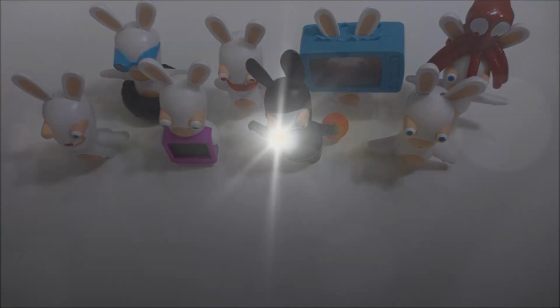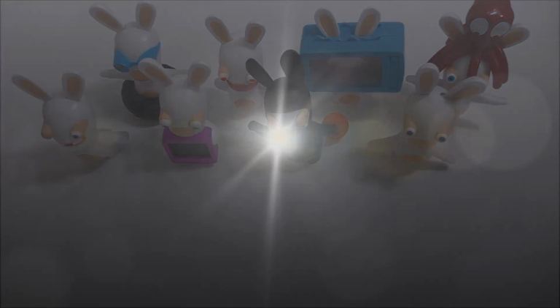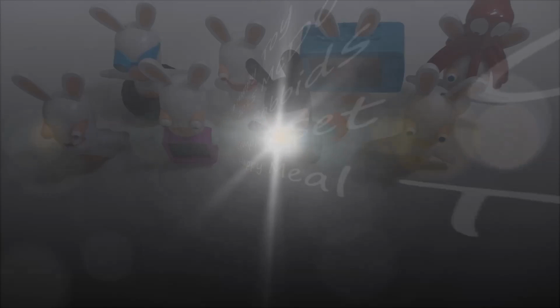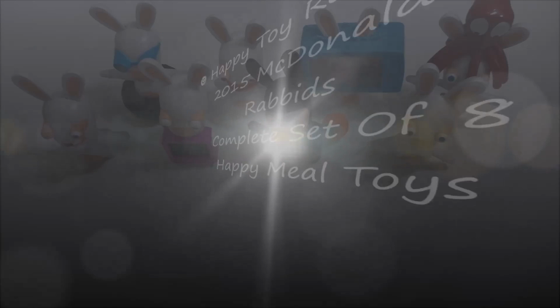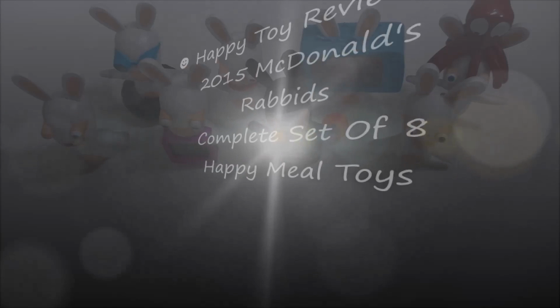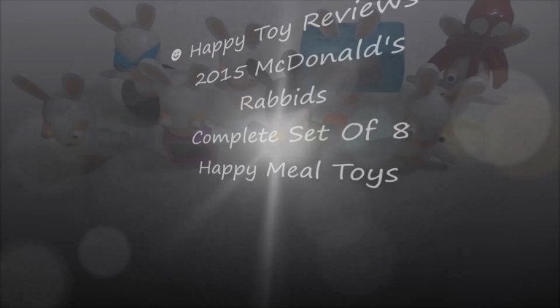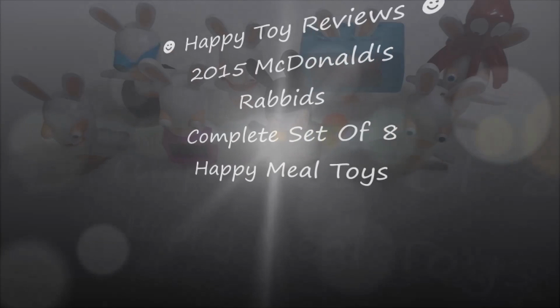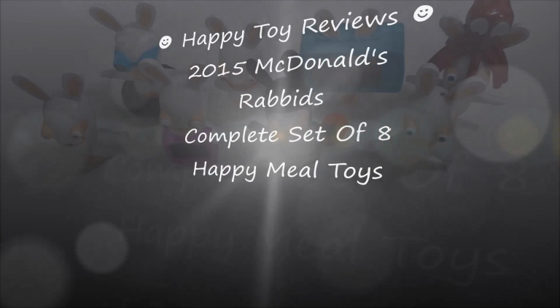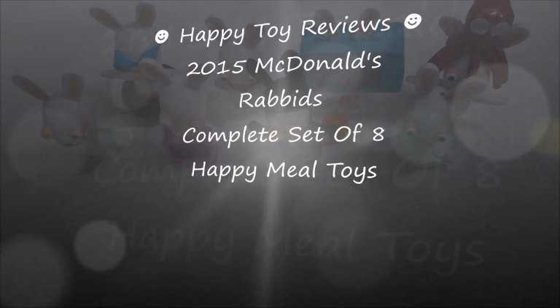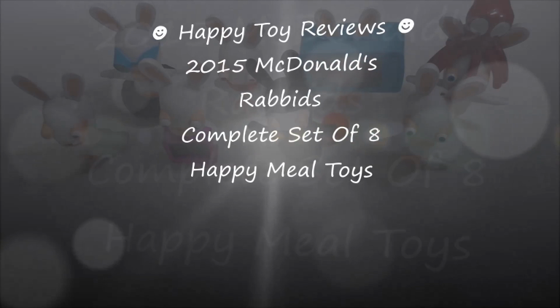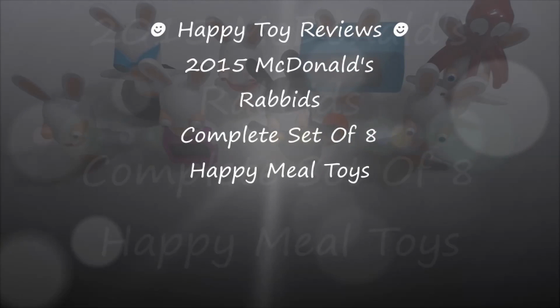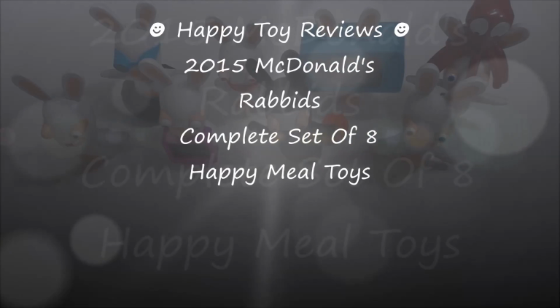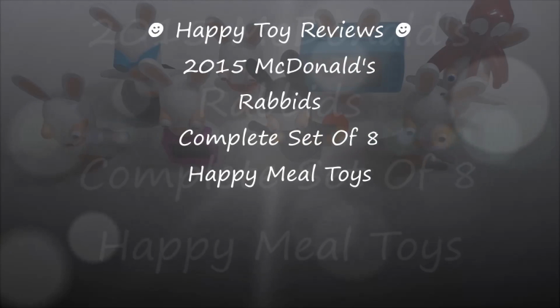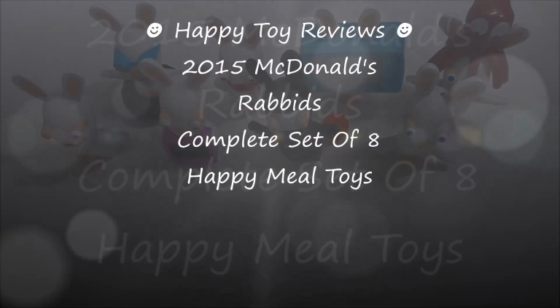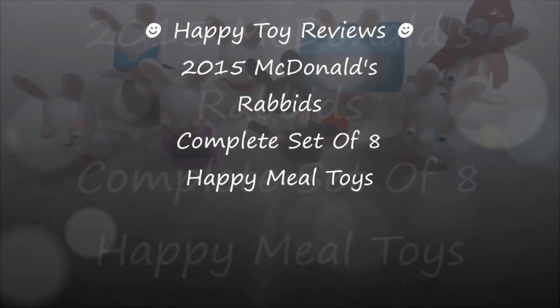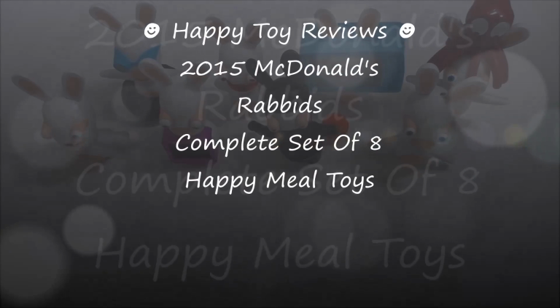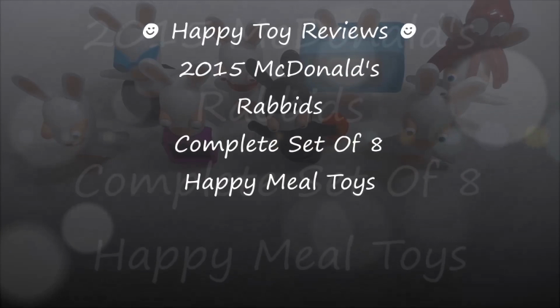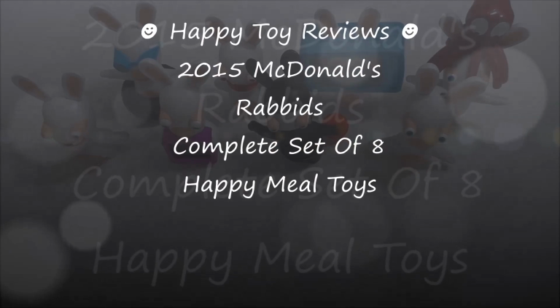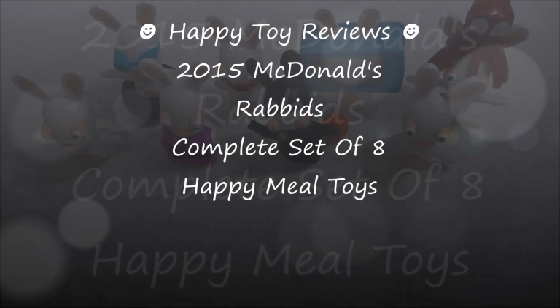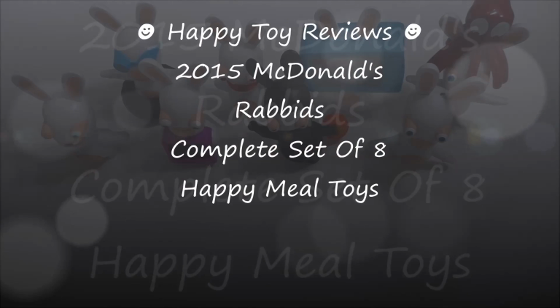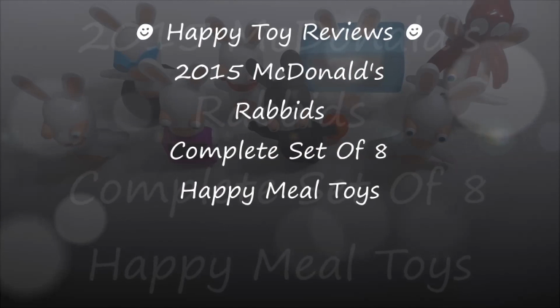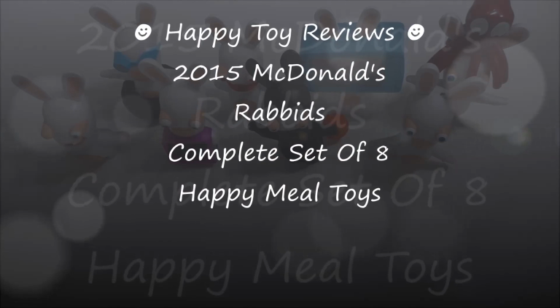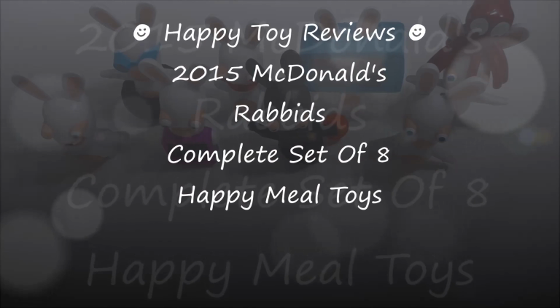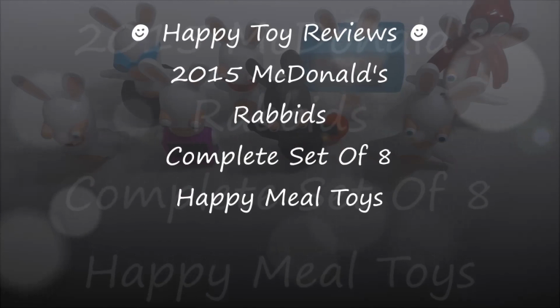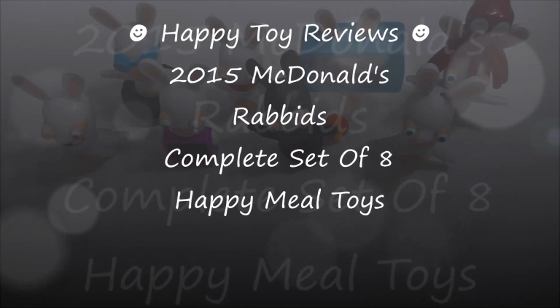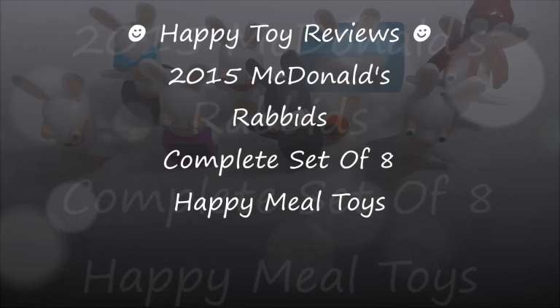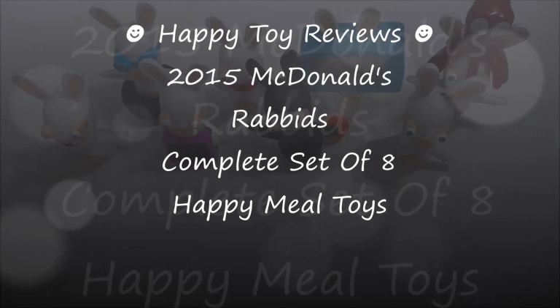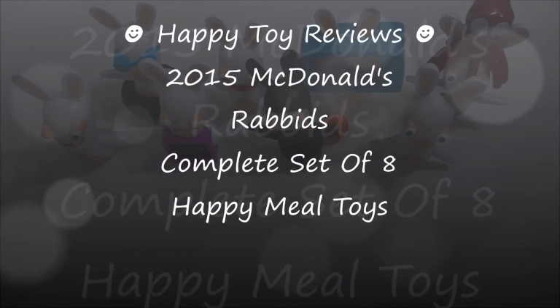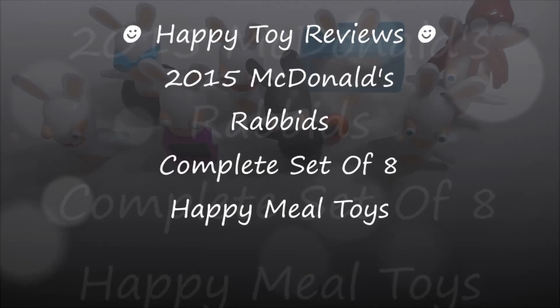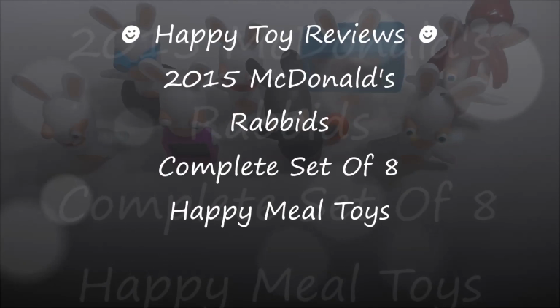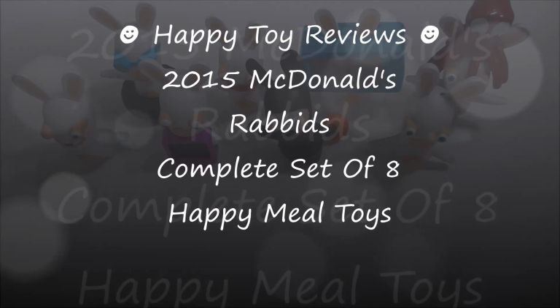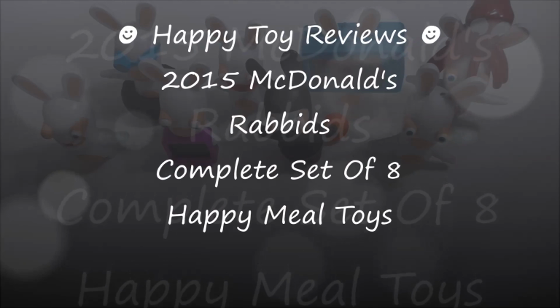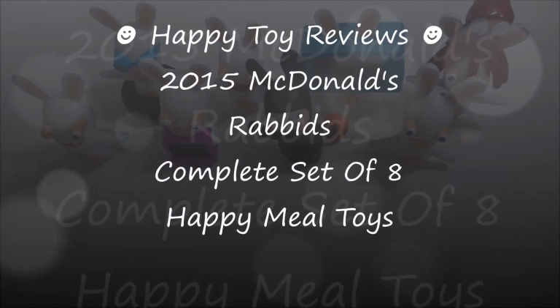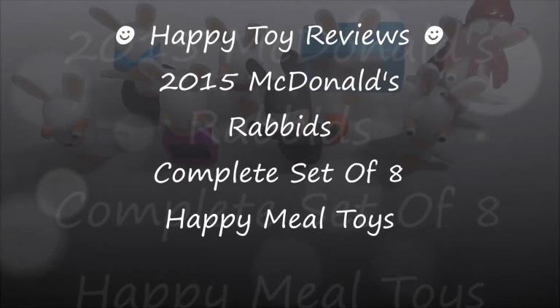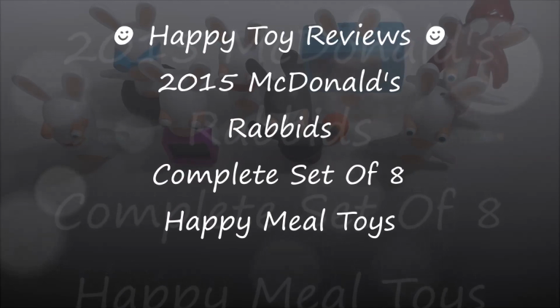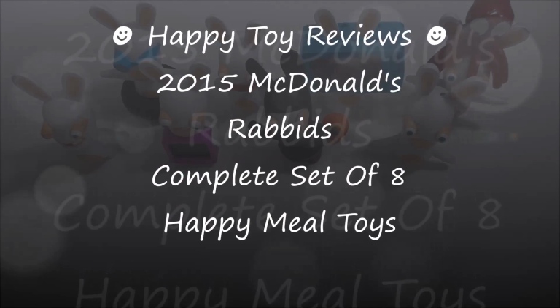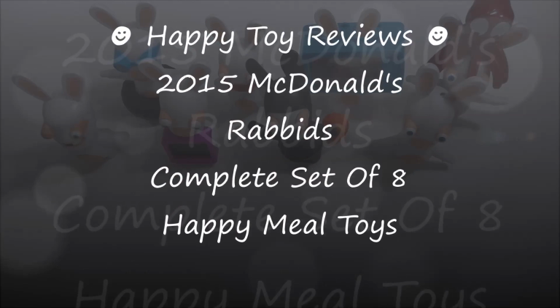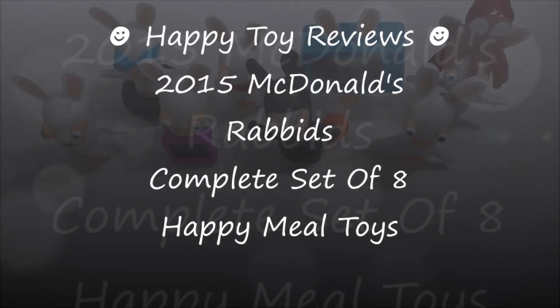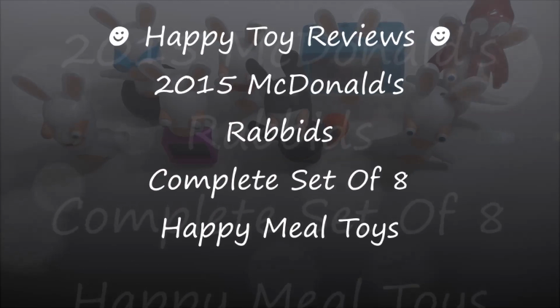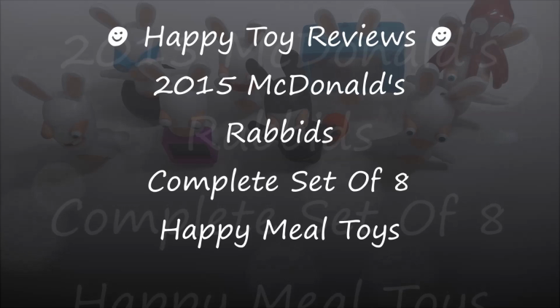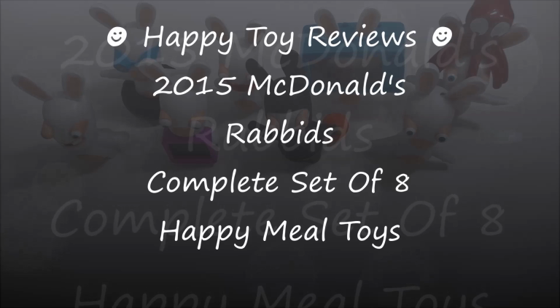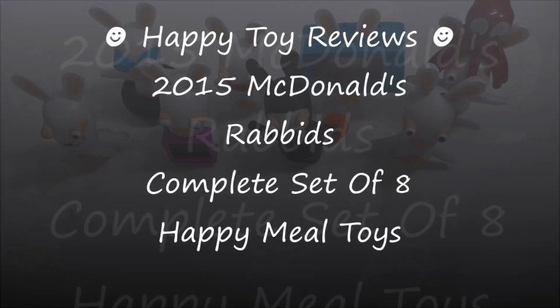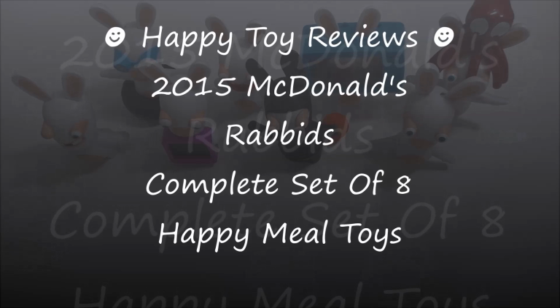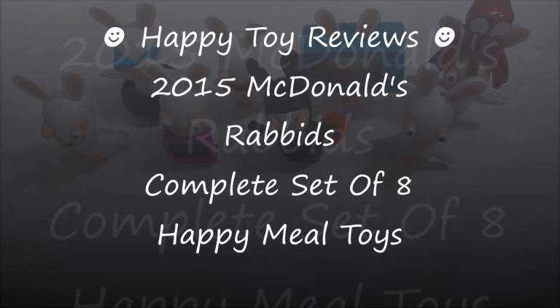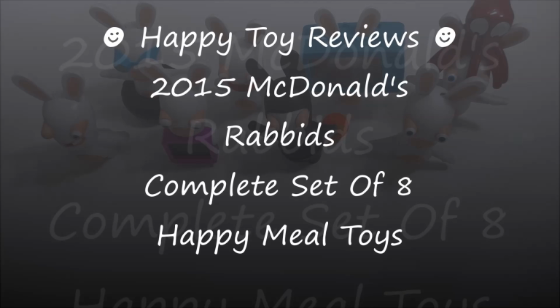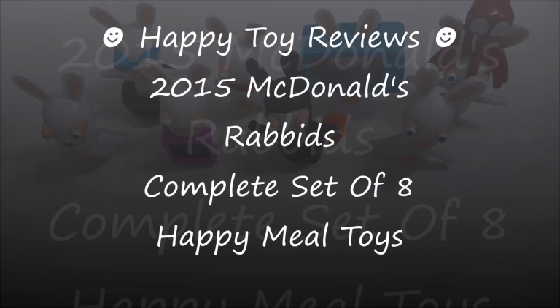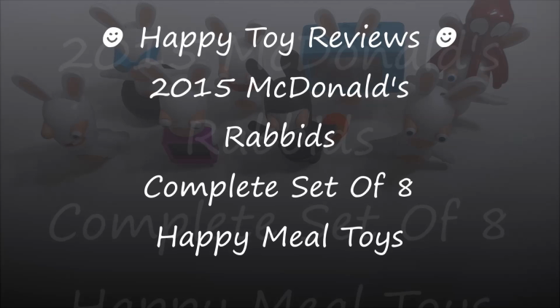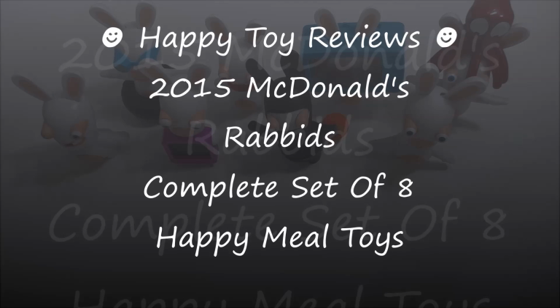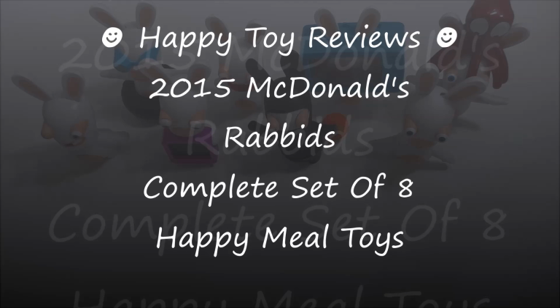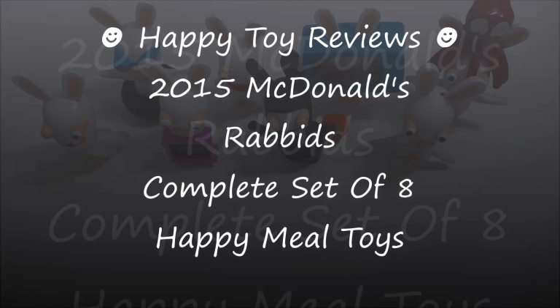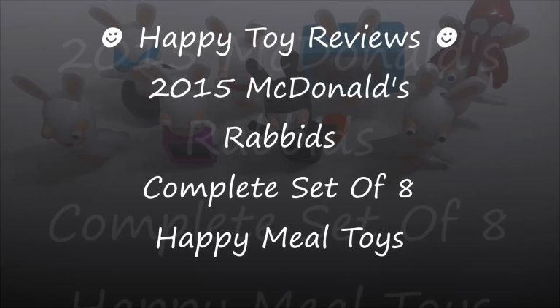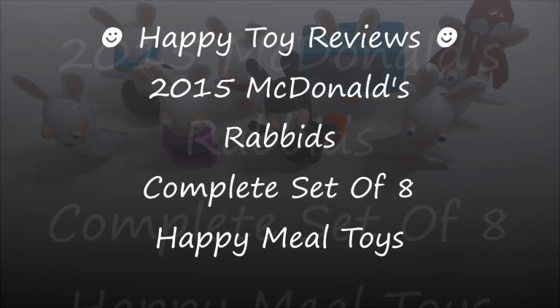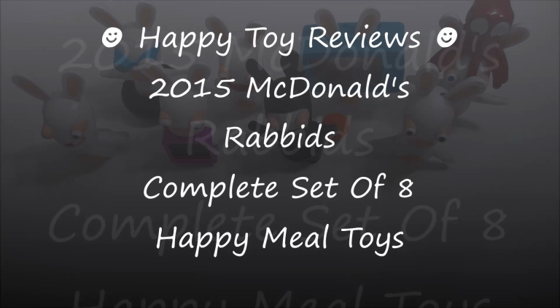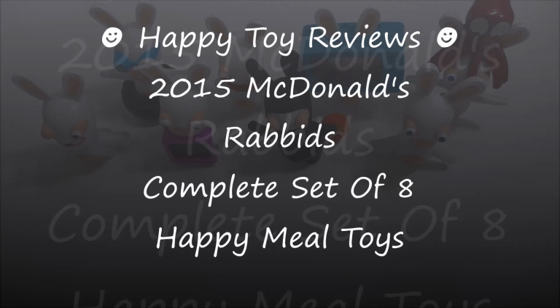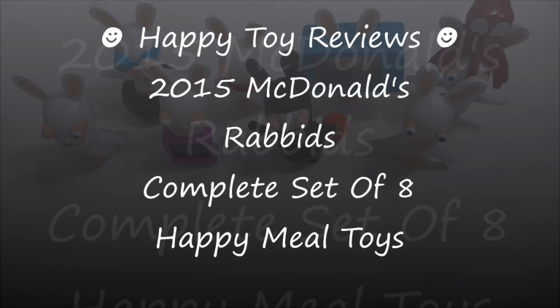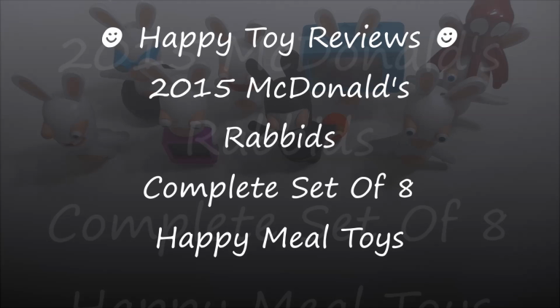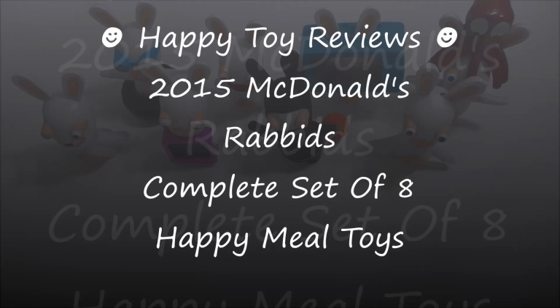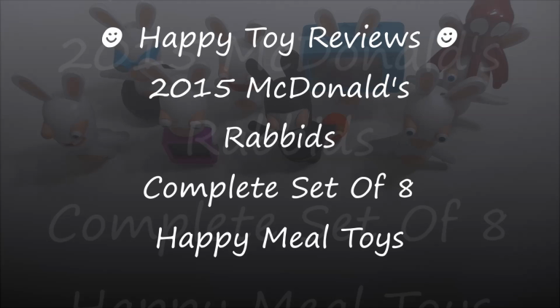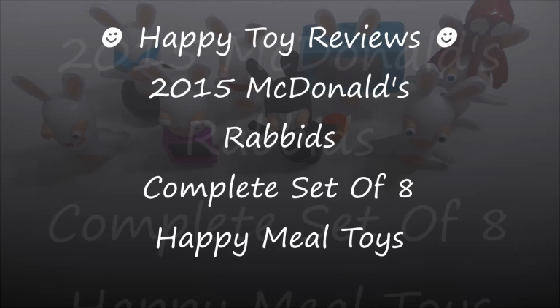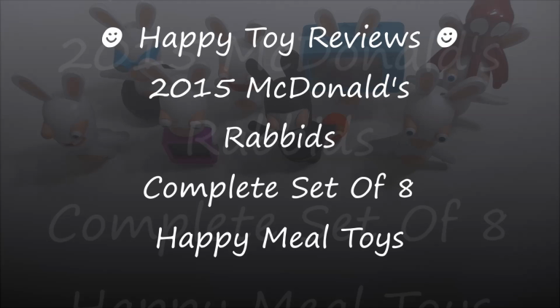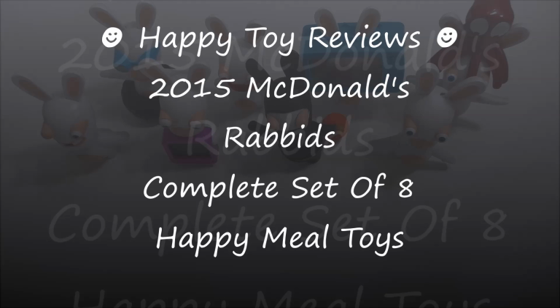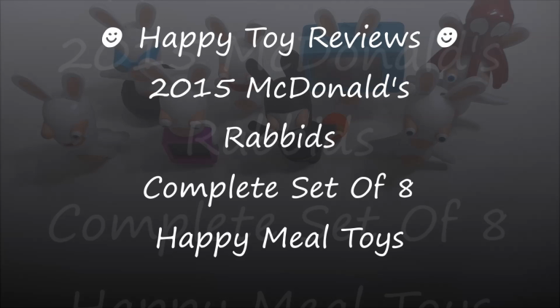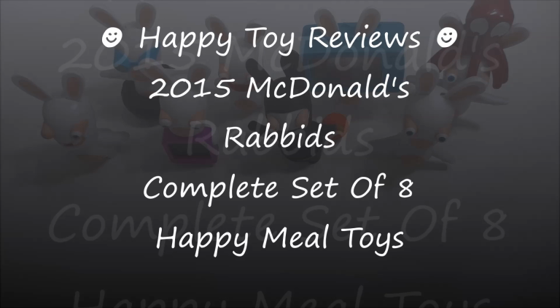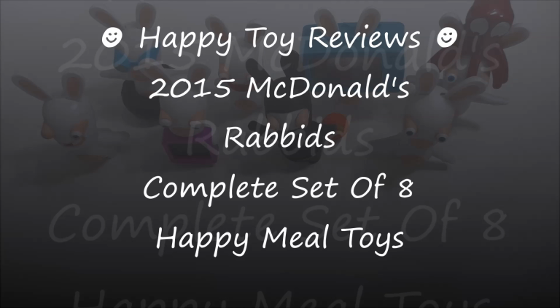Hello everybody, this is Happy Toy Reviews, and today we're going to review the 2015 McDonald's Rabbids complete set of eight Happy Meal toys.